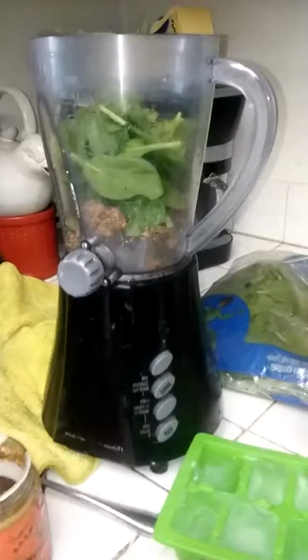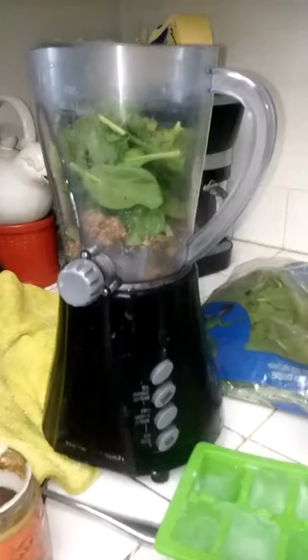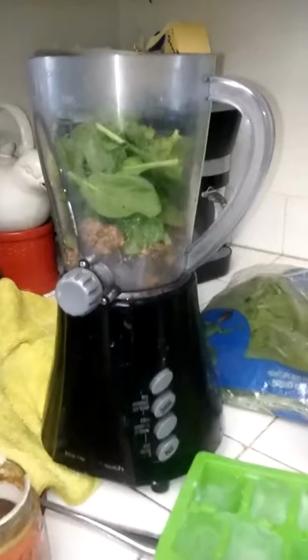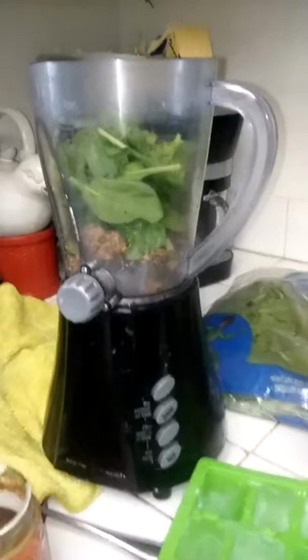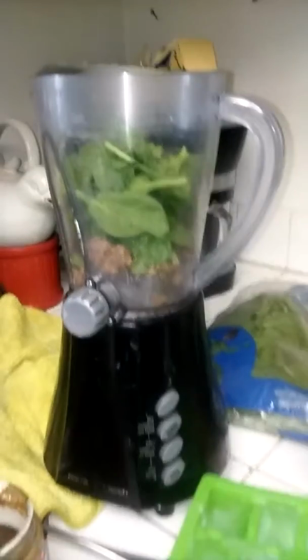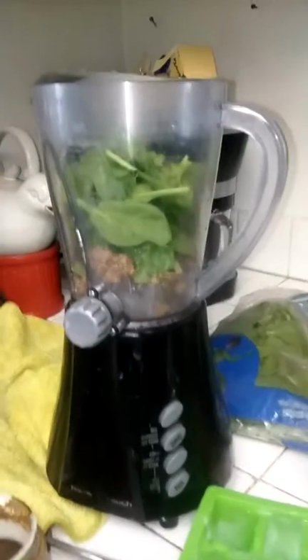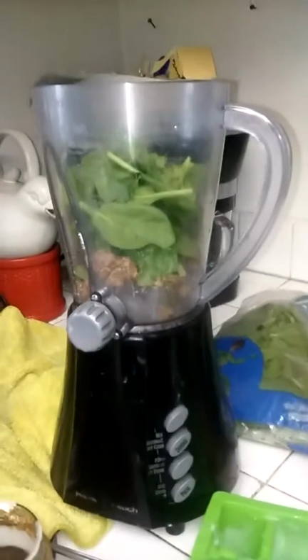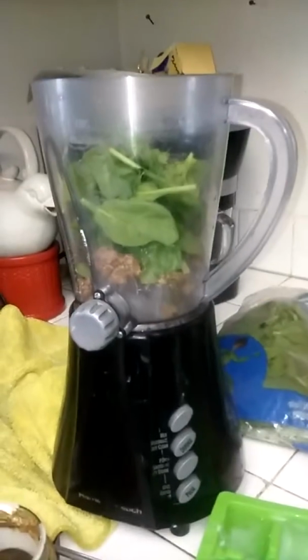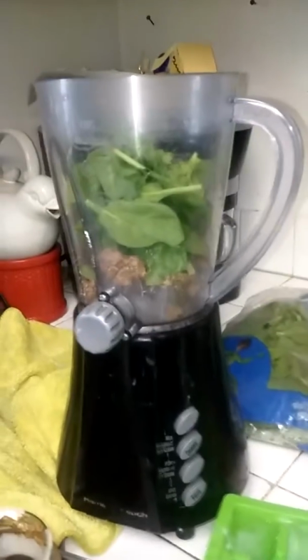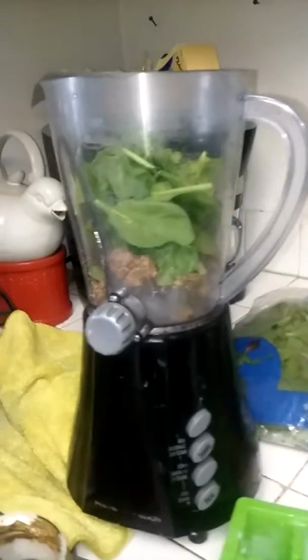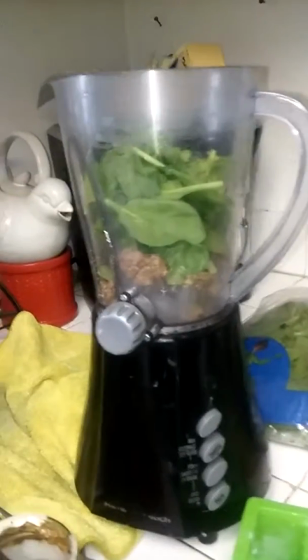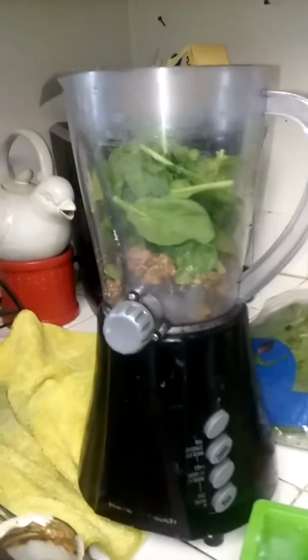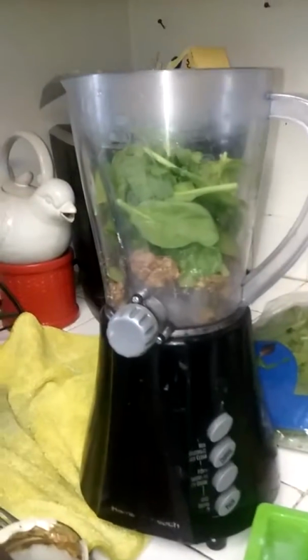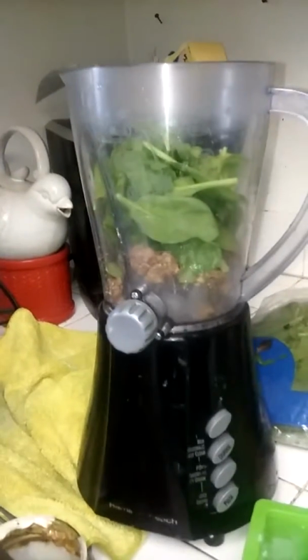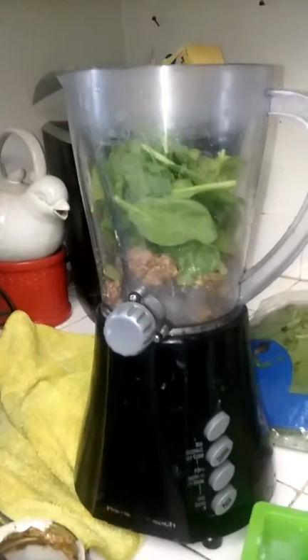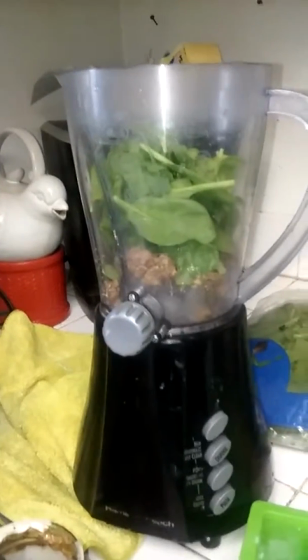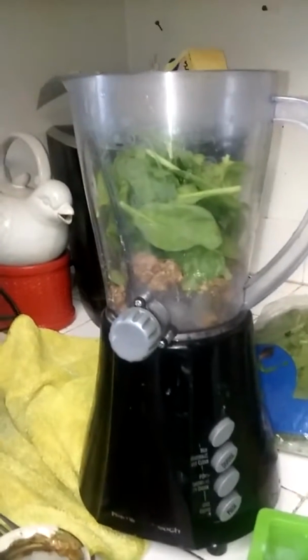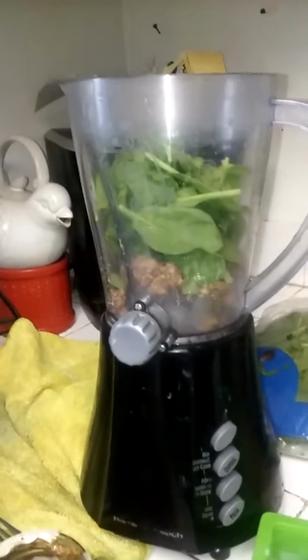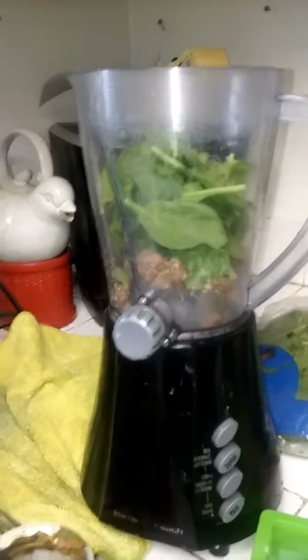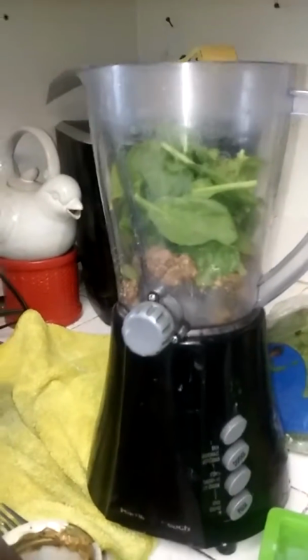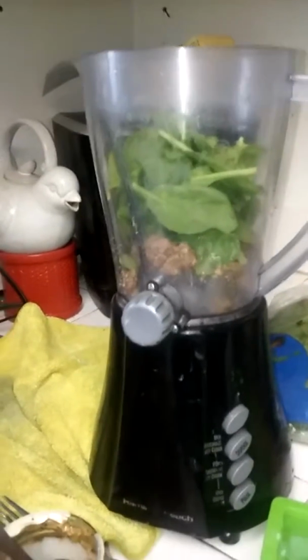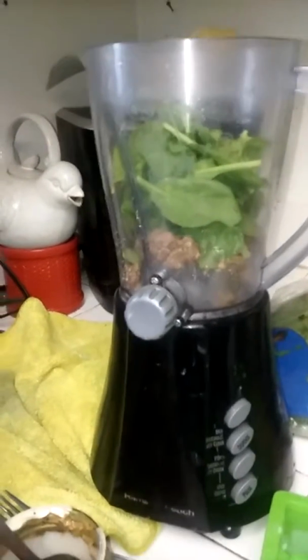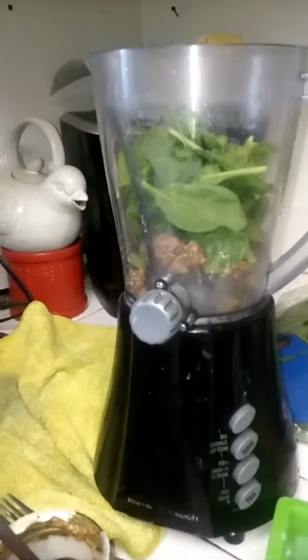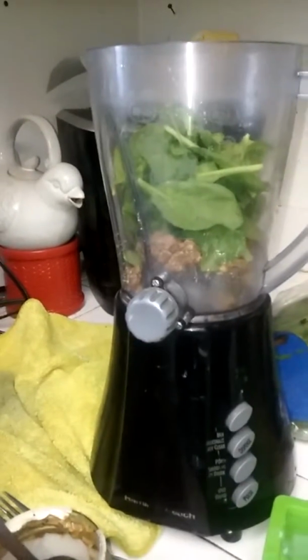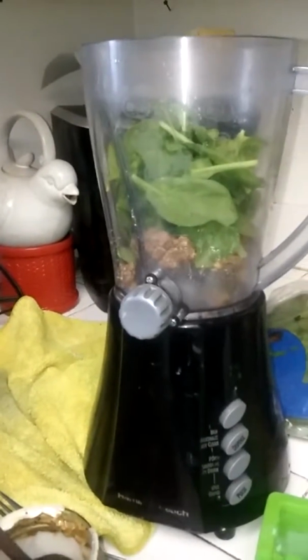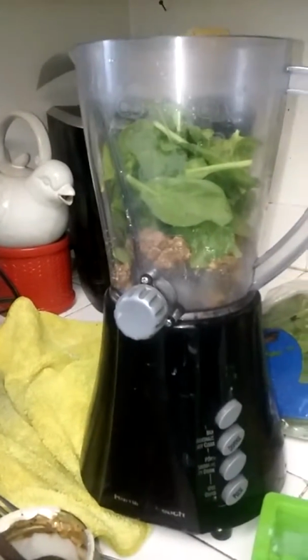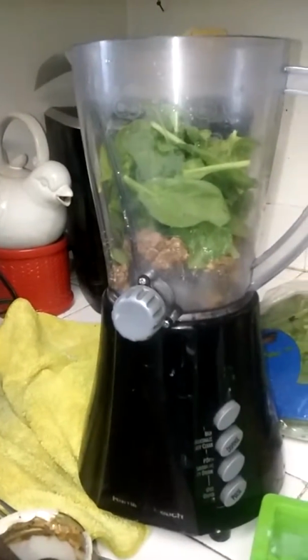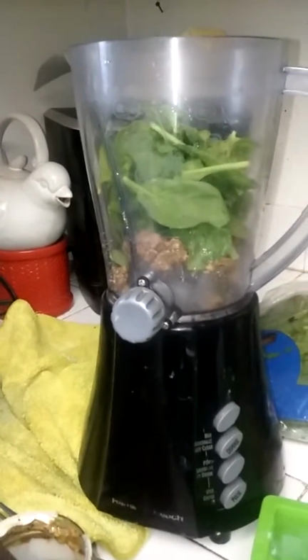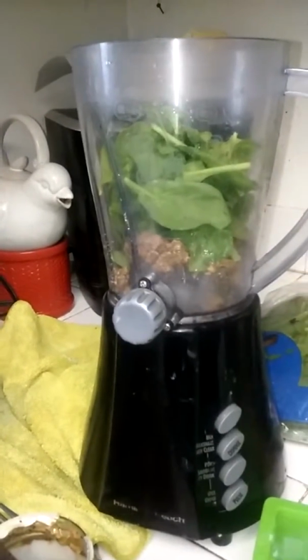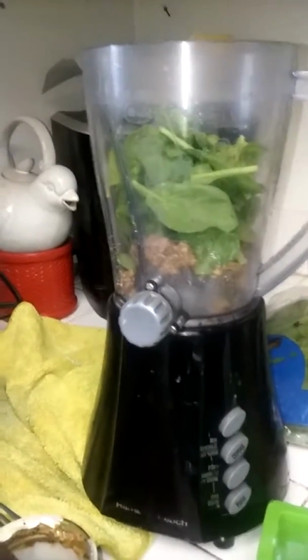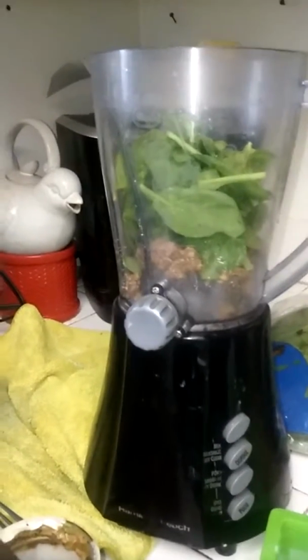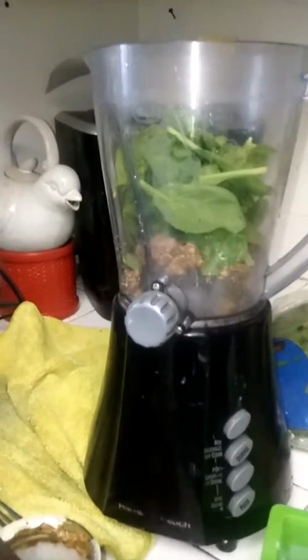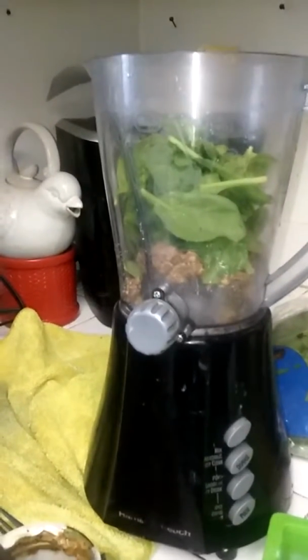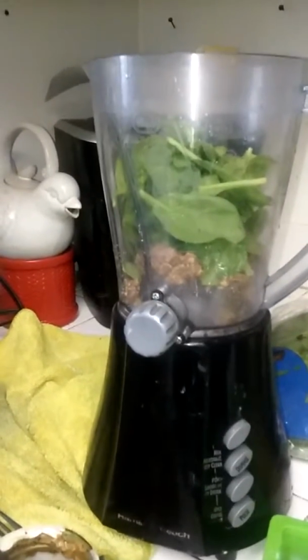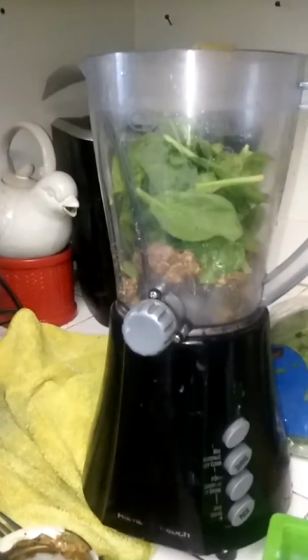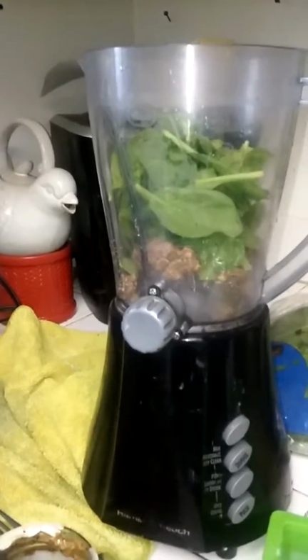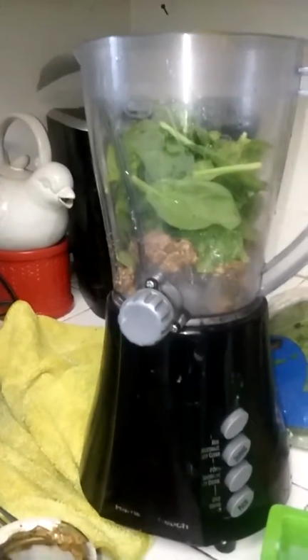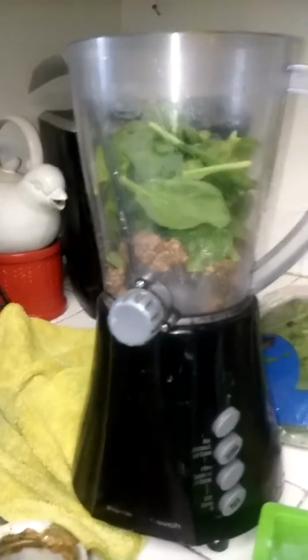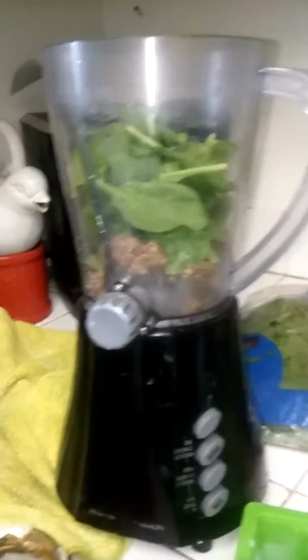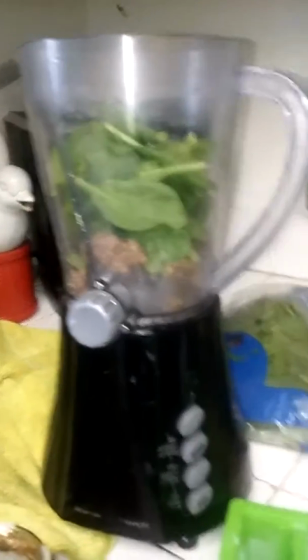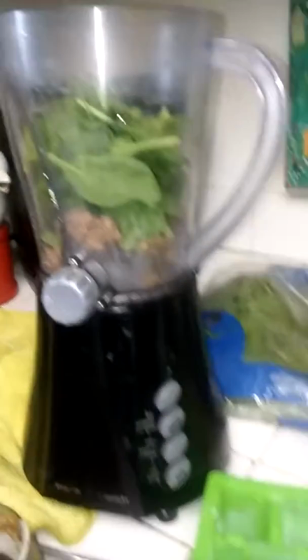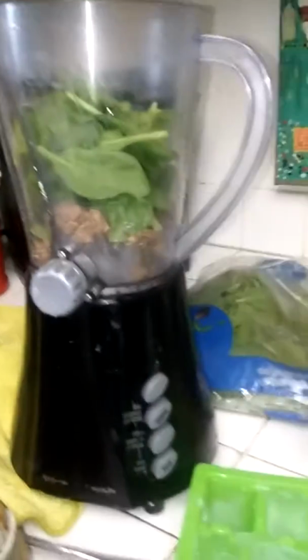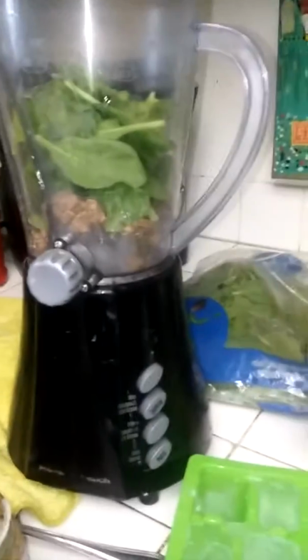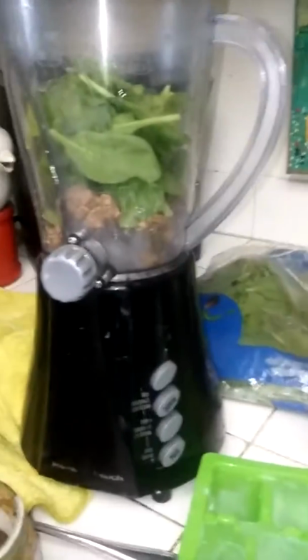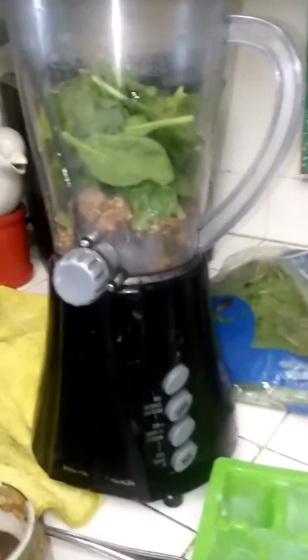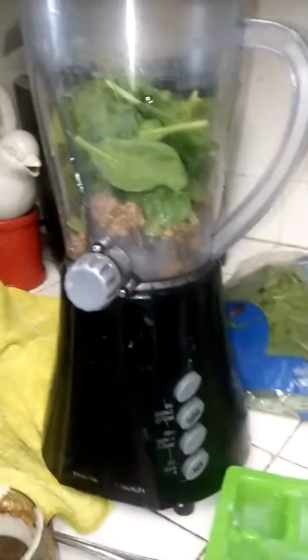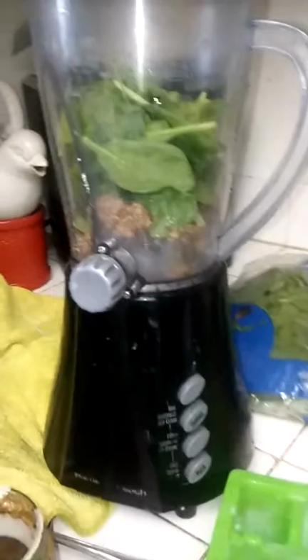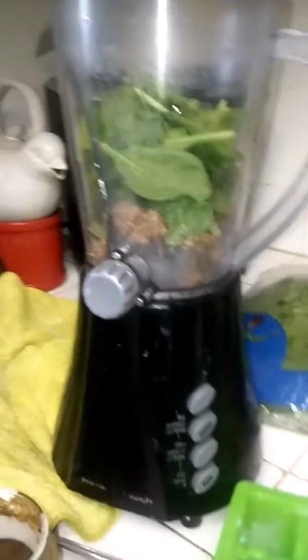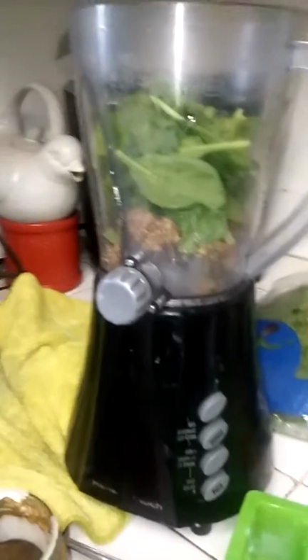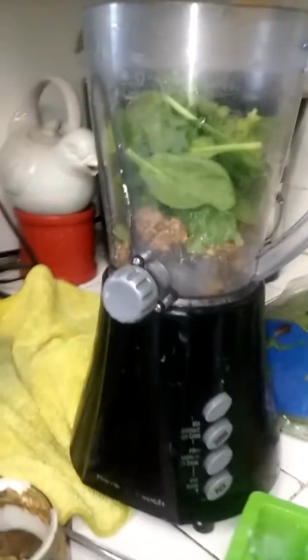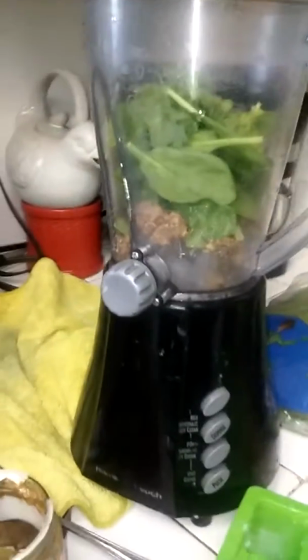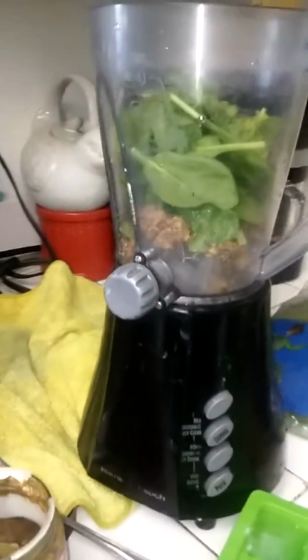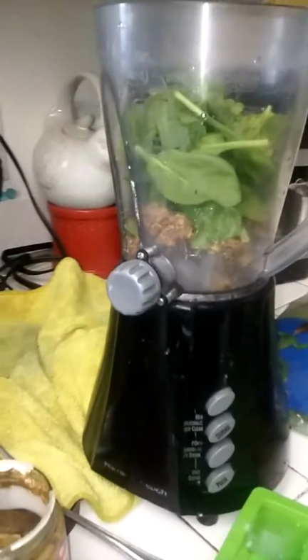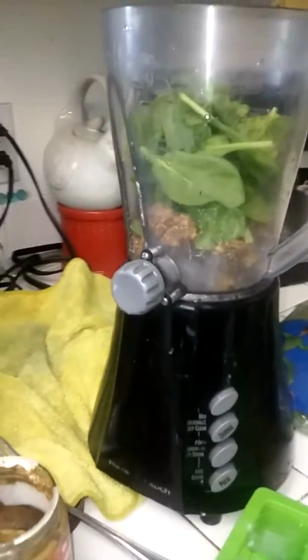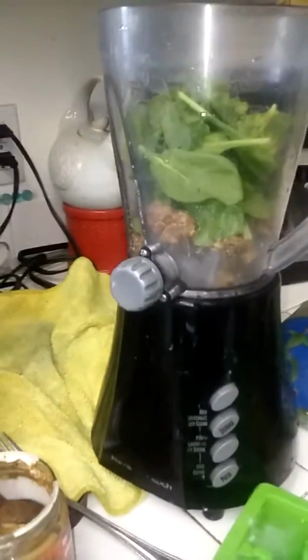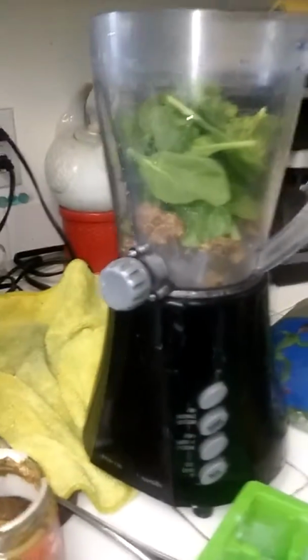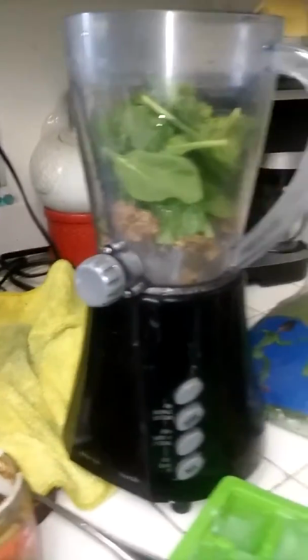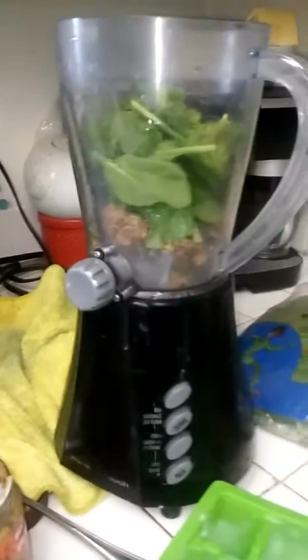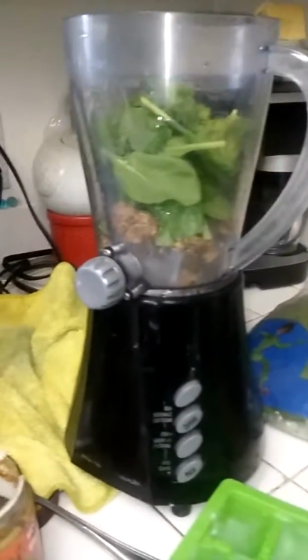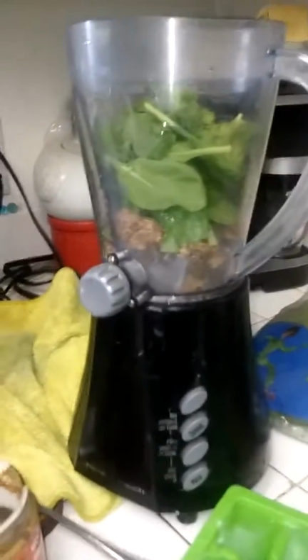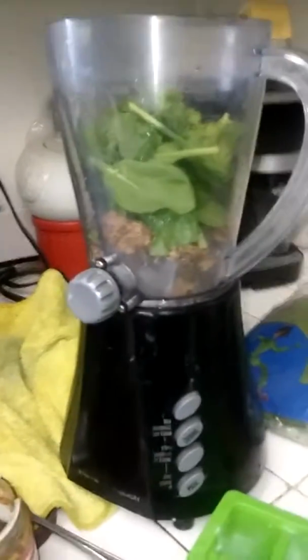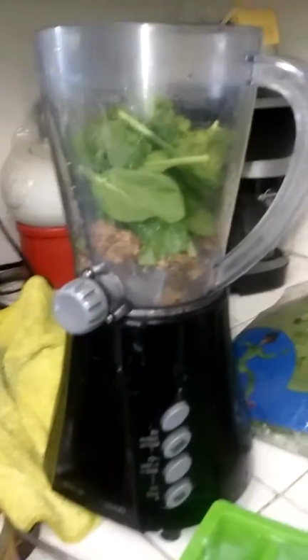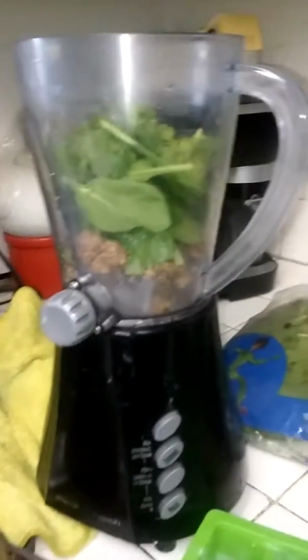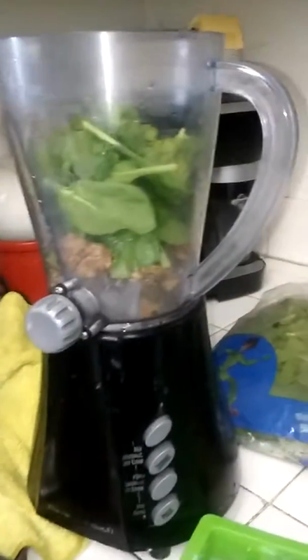Today I'm making the Hulk smoothie. It's really delicious. It's full of protein and you can use this as a meal replacement shake.